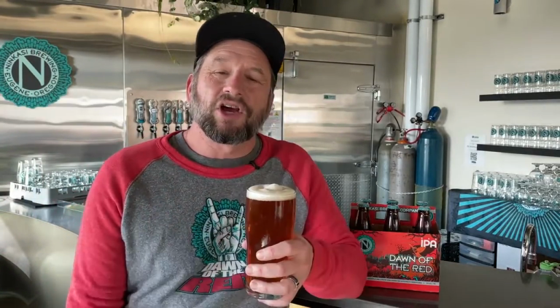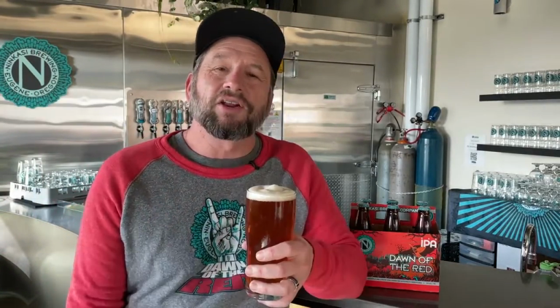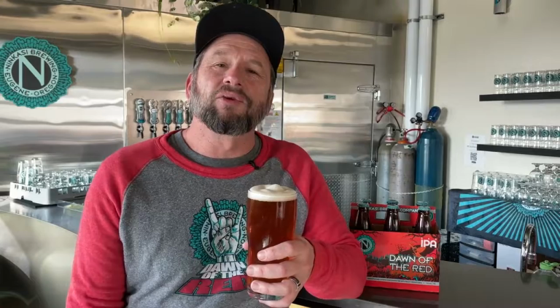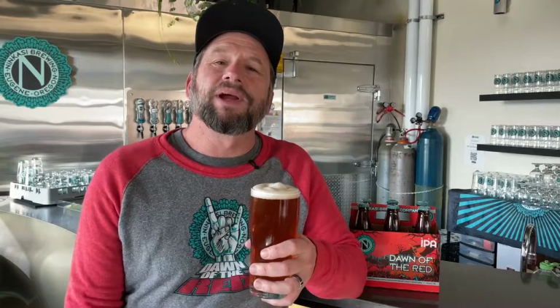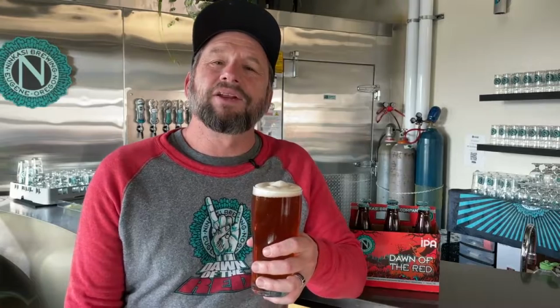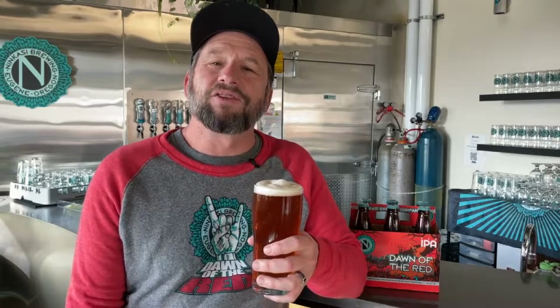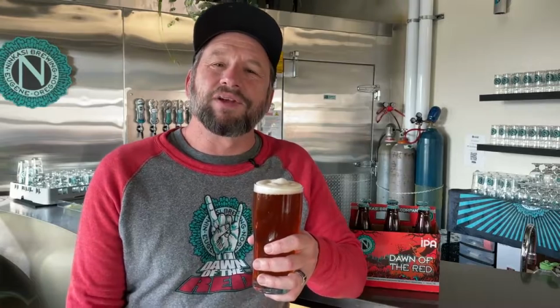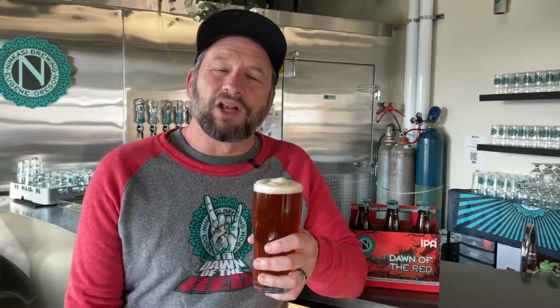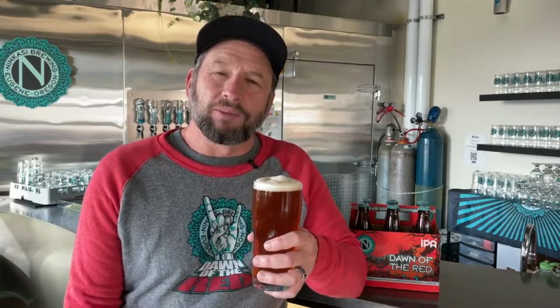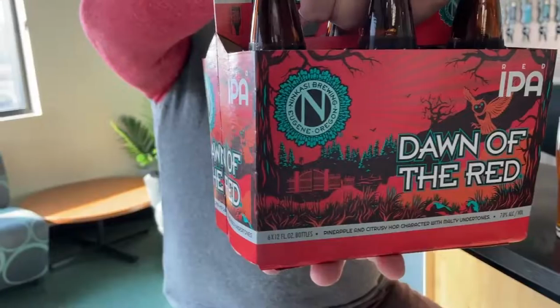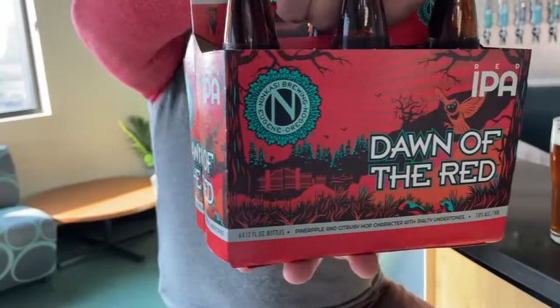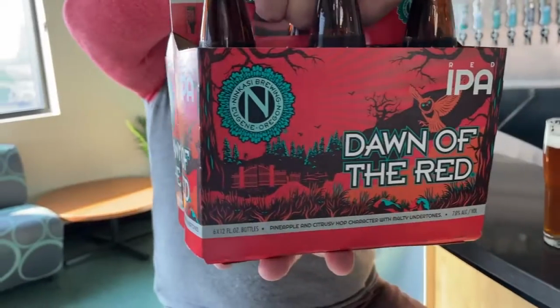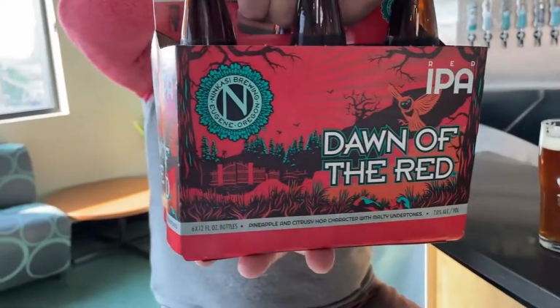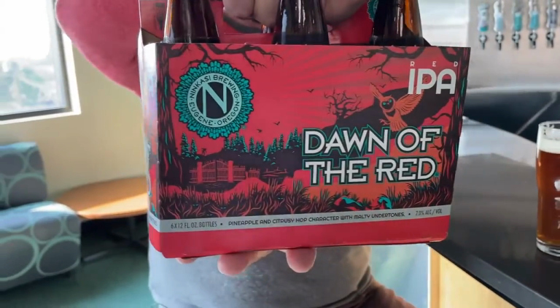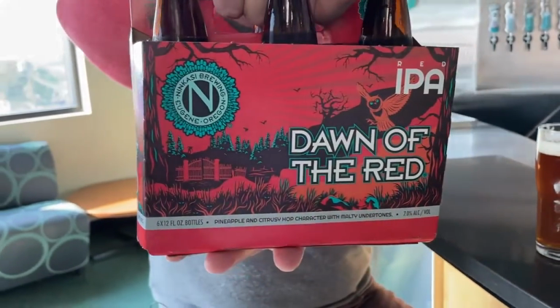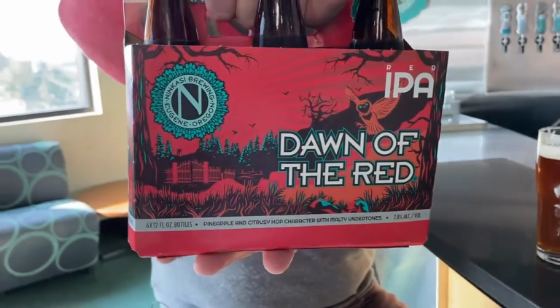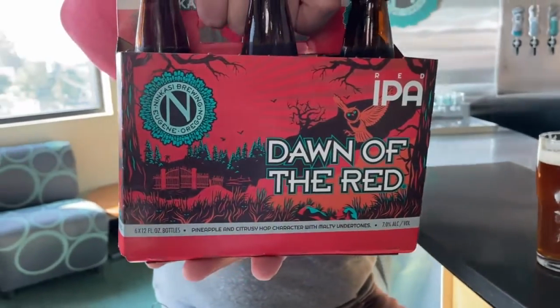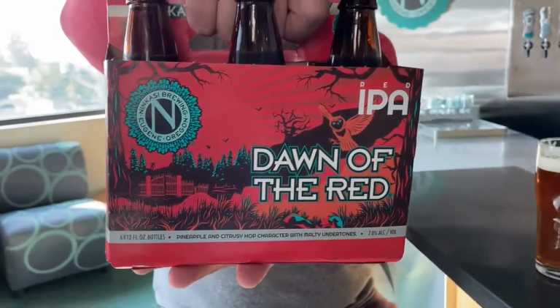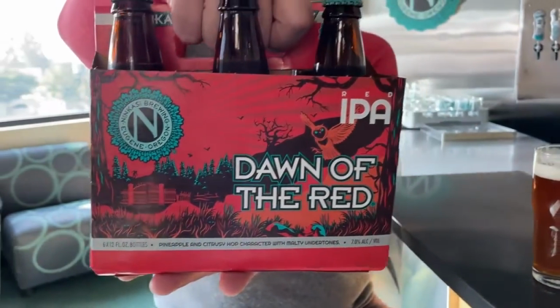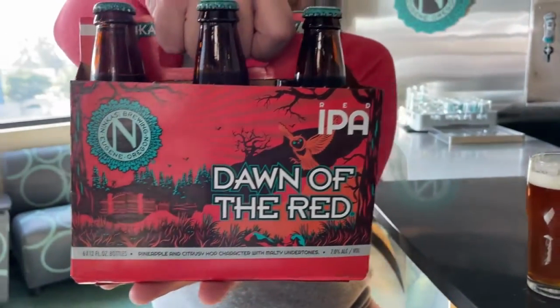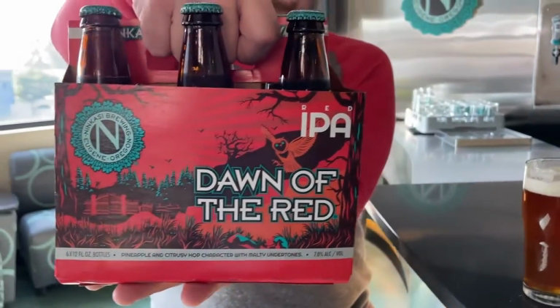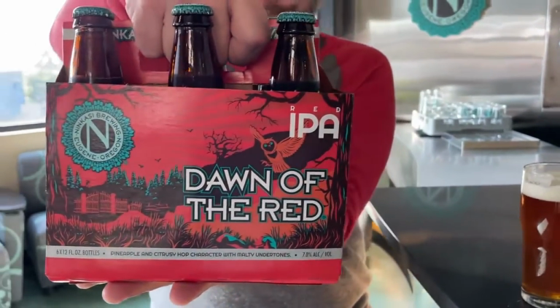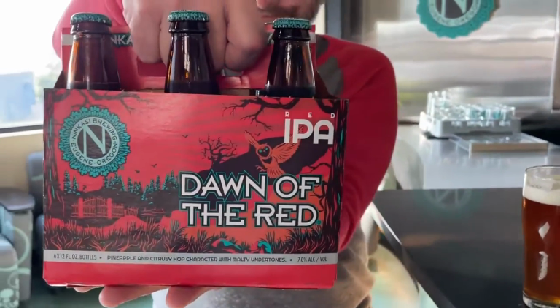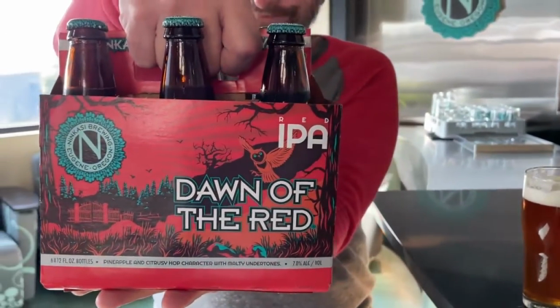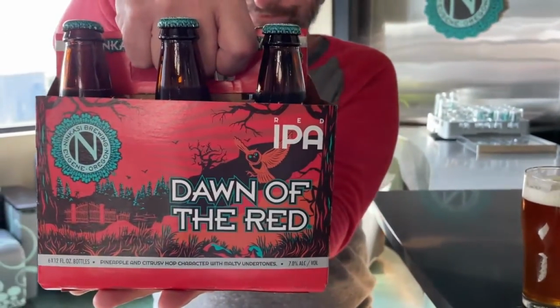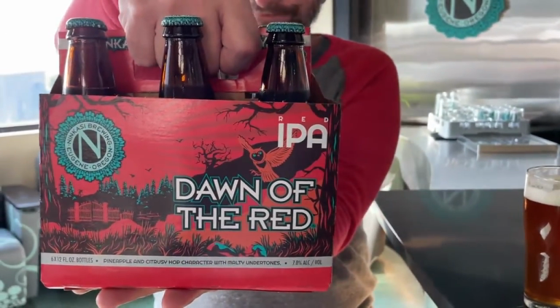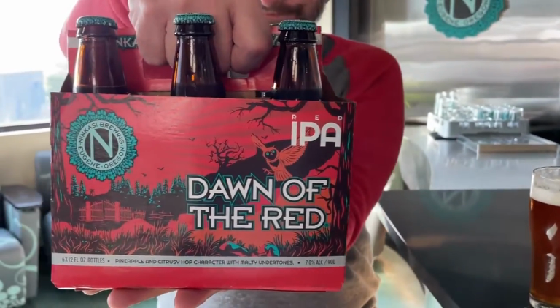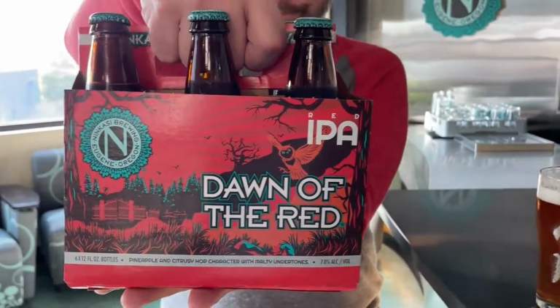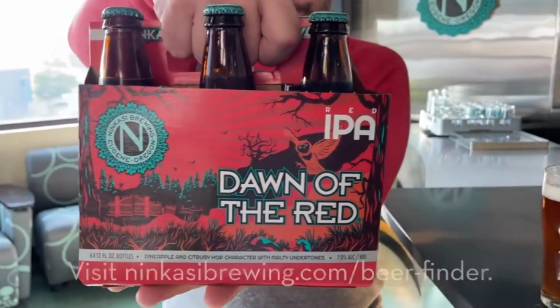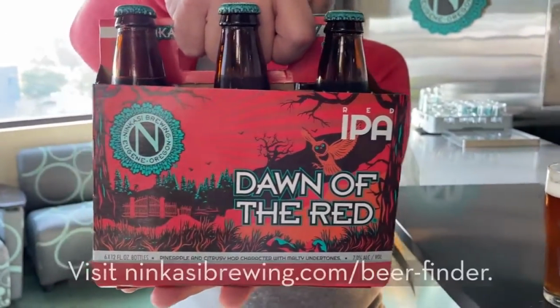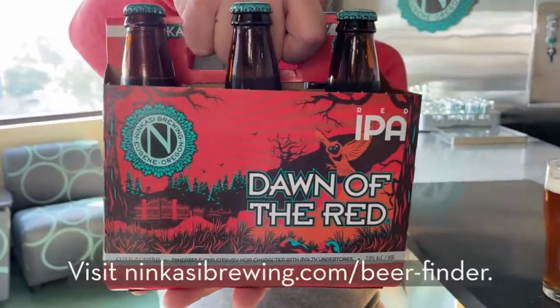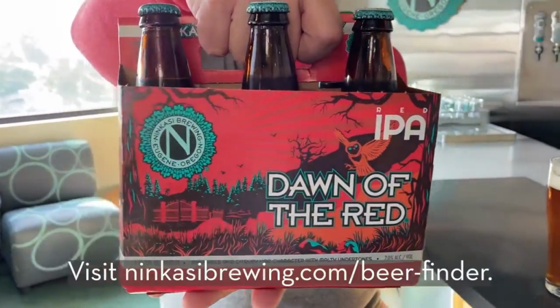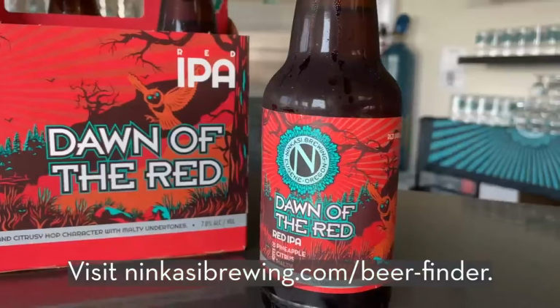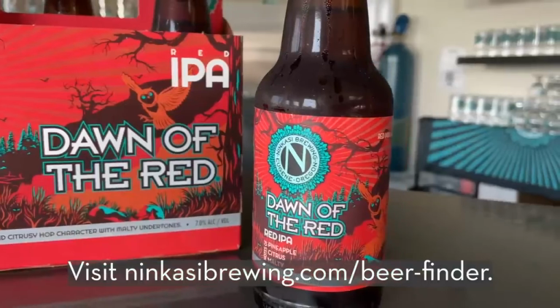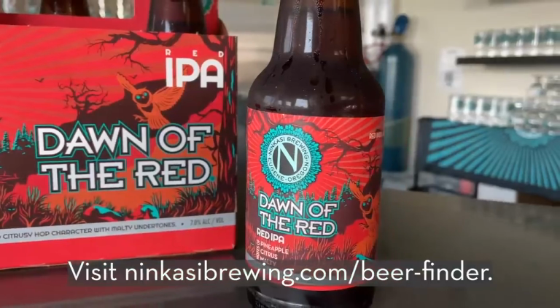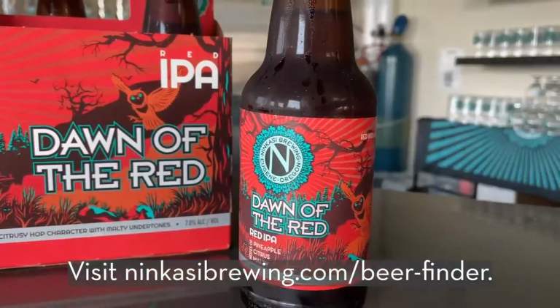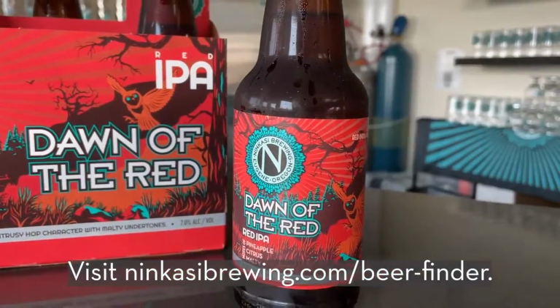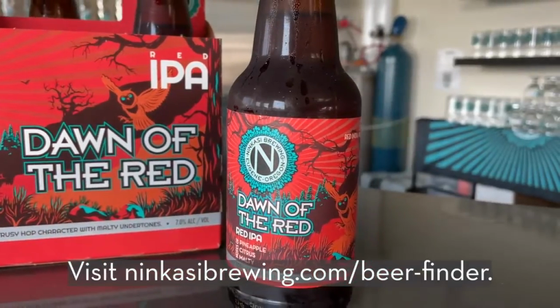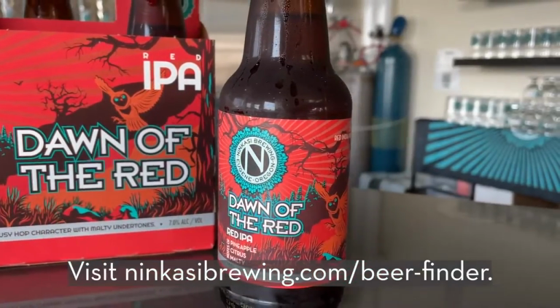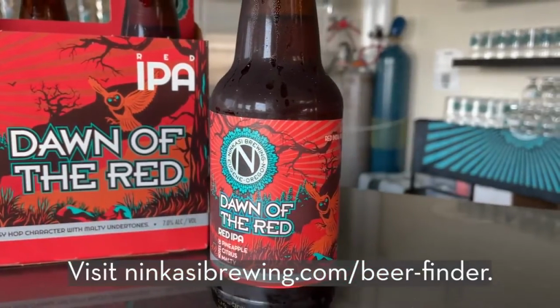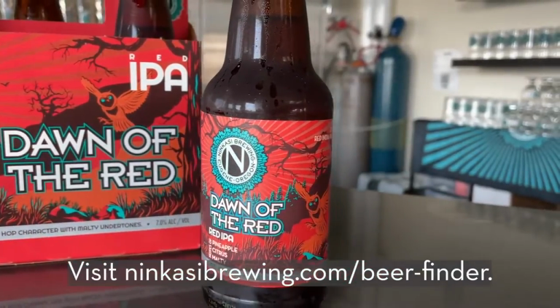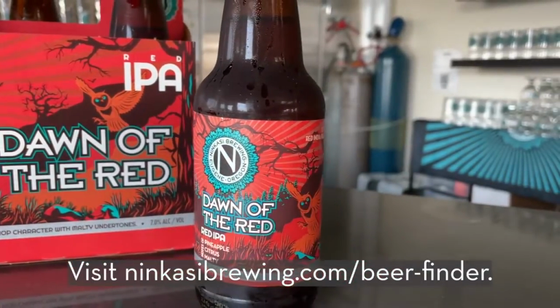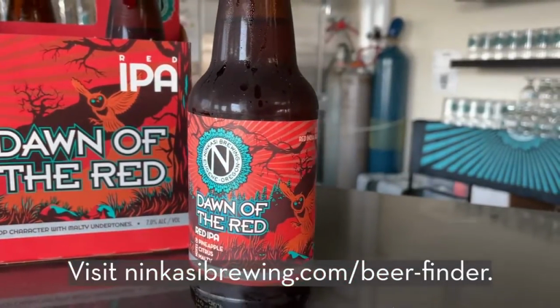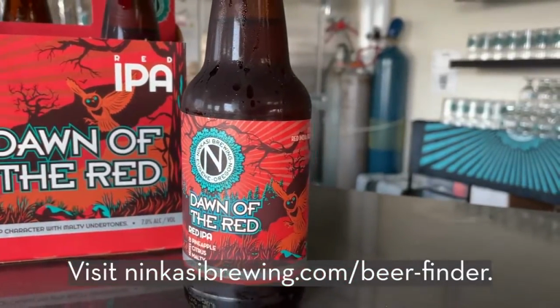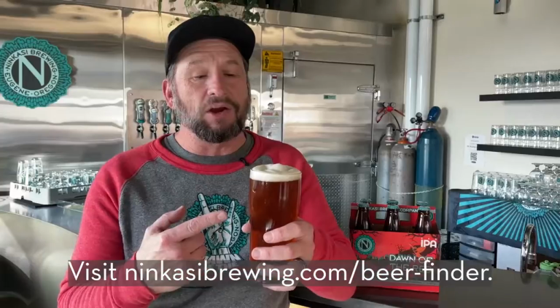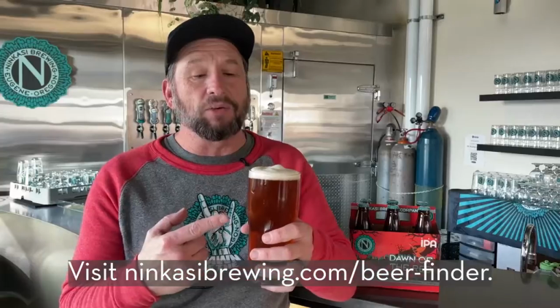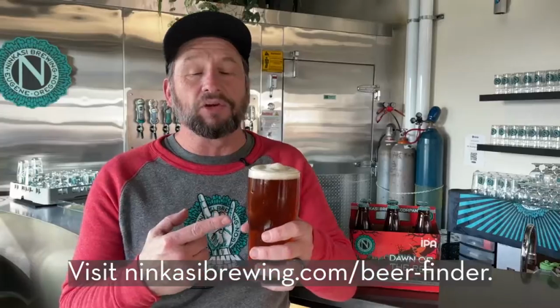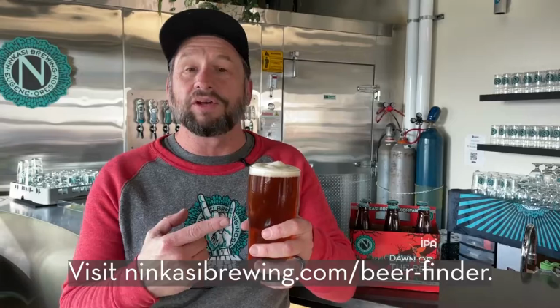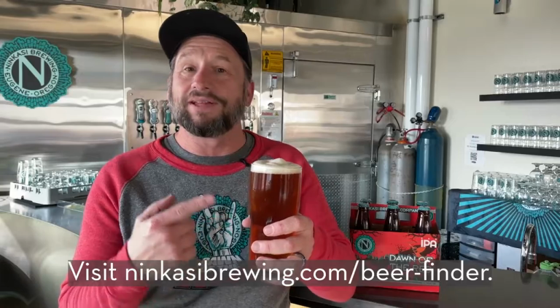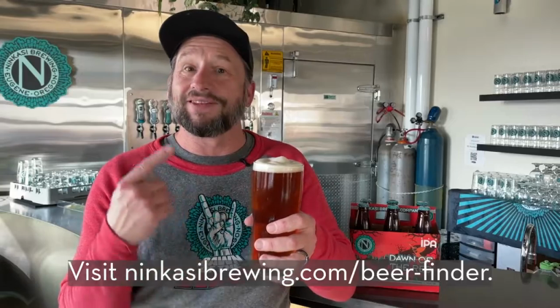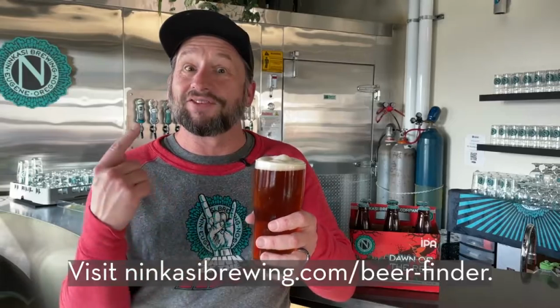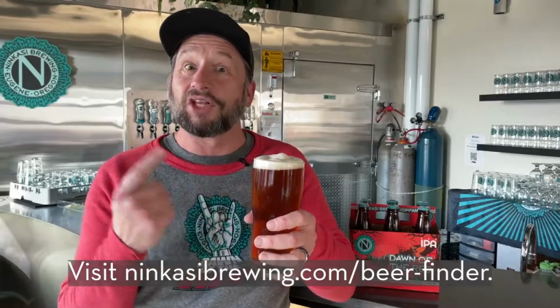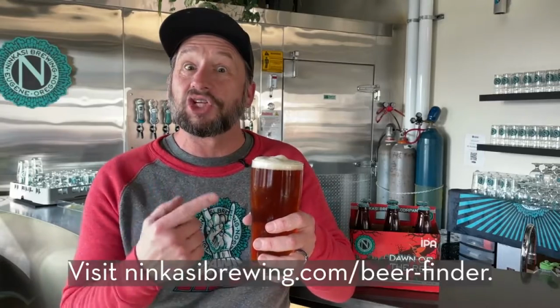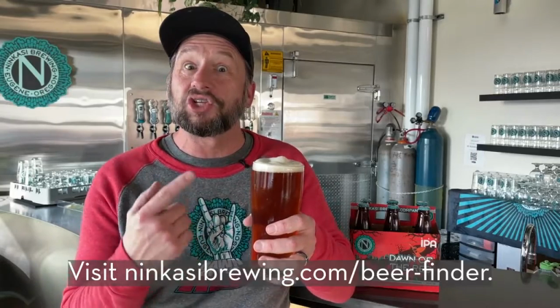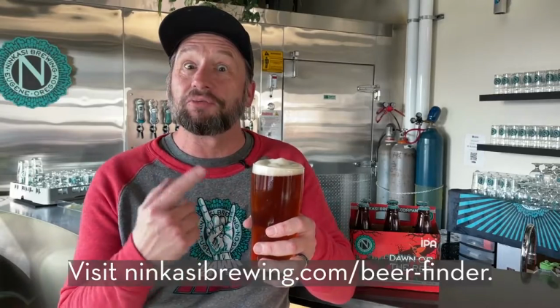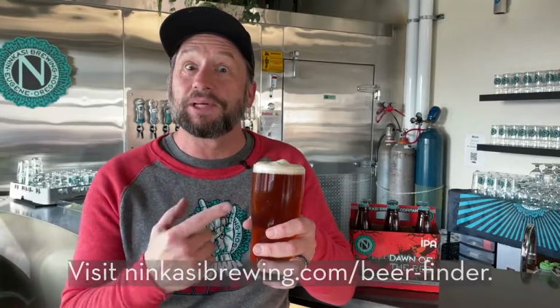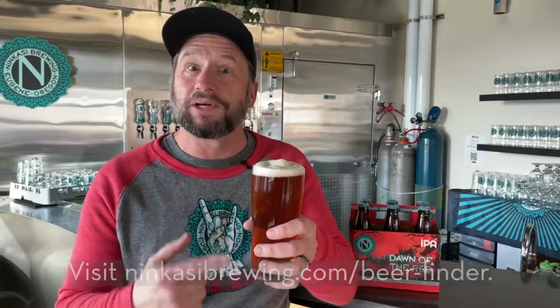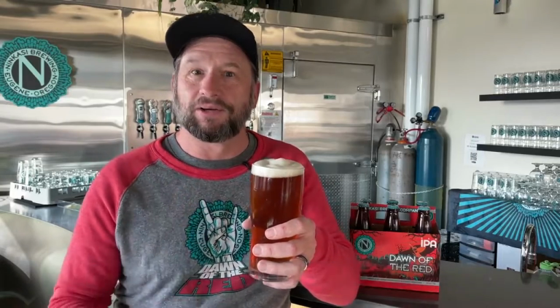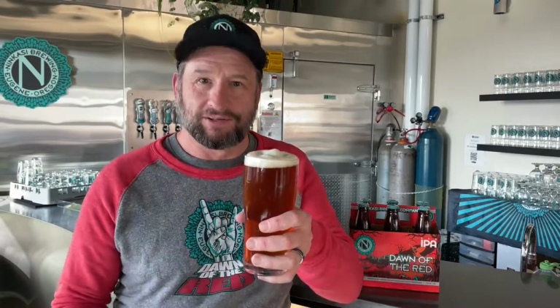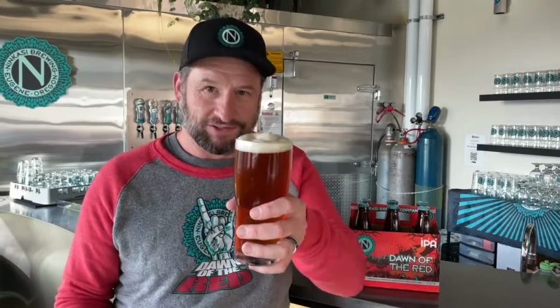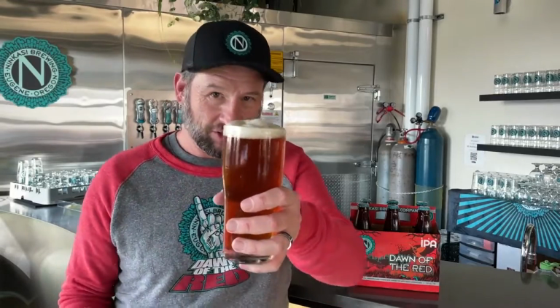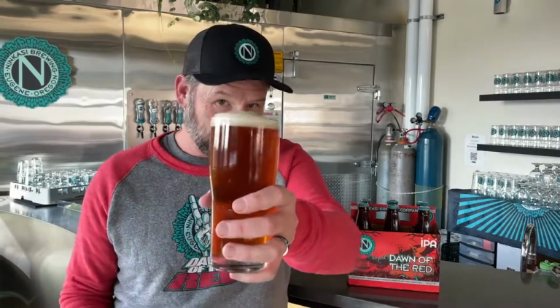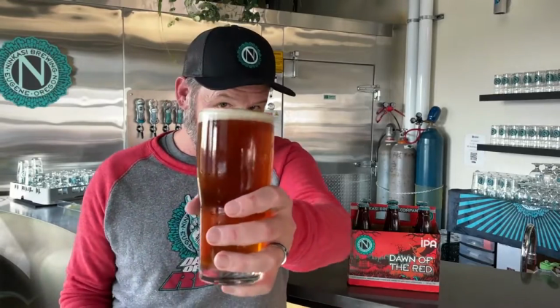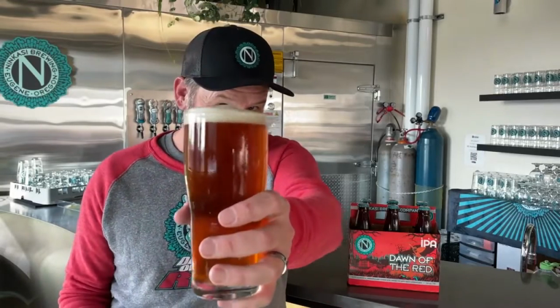Dawn of the Red is available in 12-ounce bottles as well as draft, so get on the beer locator on our website and find out where you can get this delicious beer. Cheers!